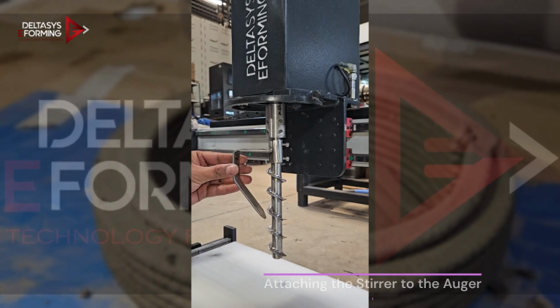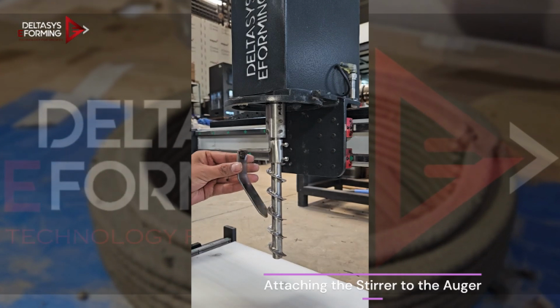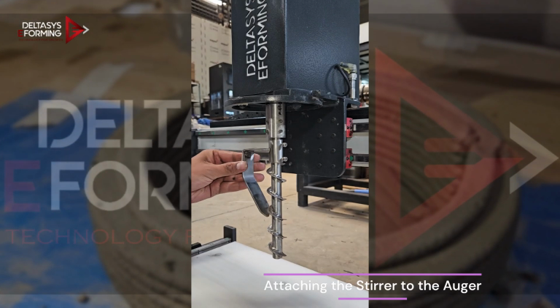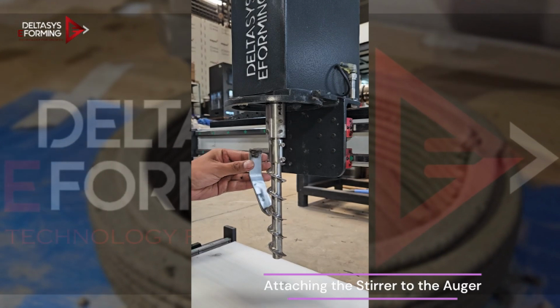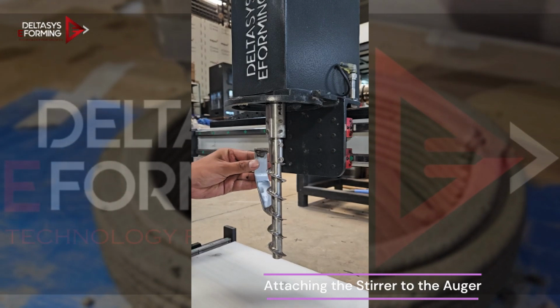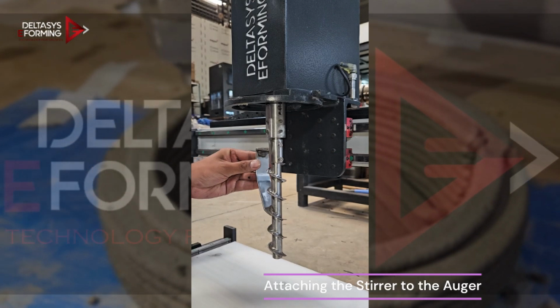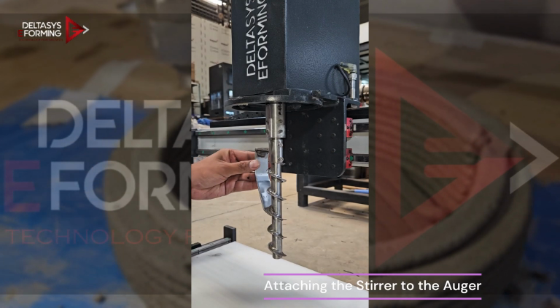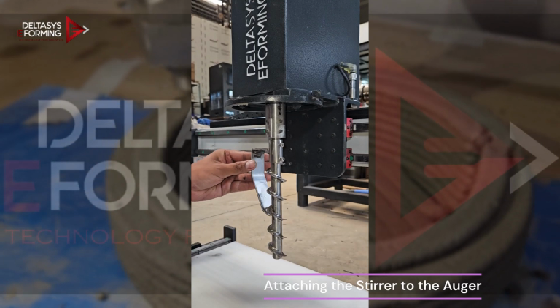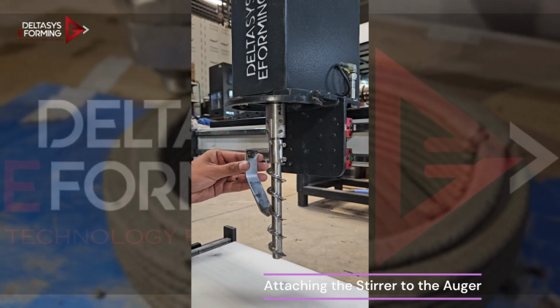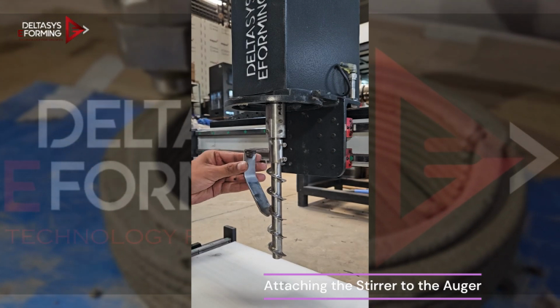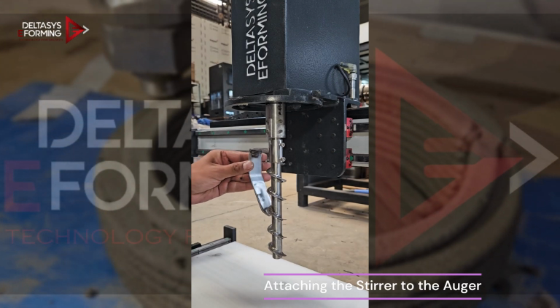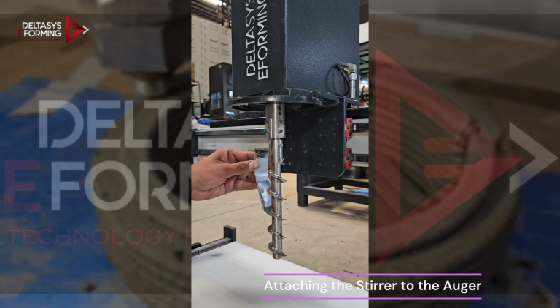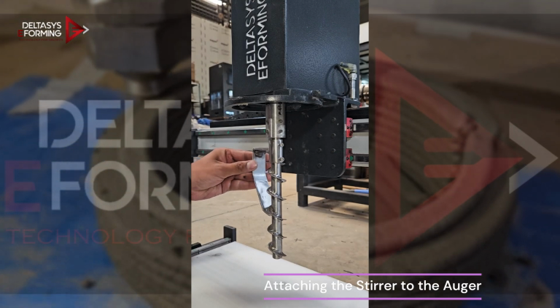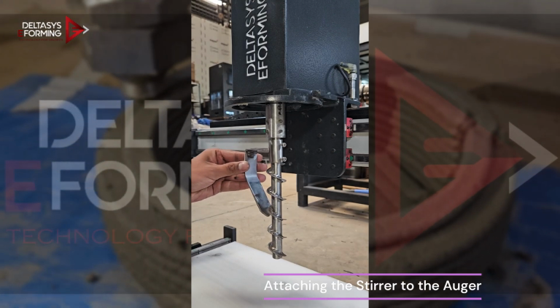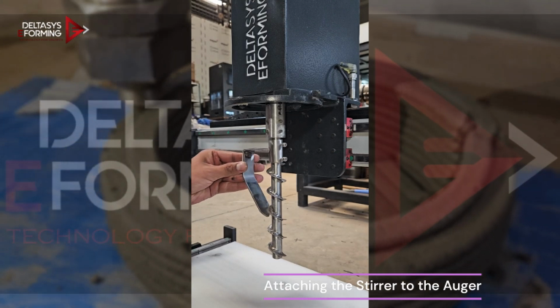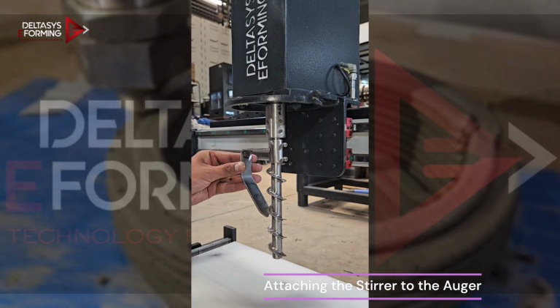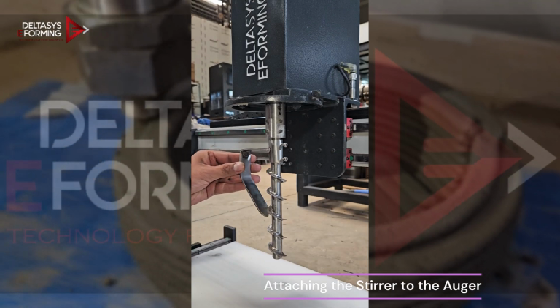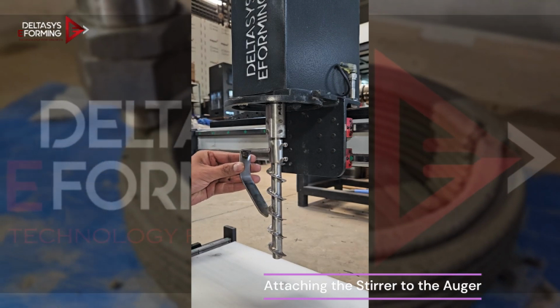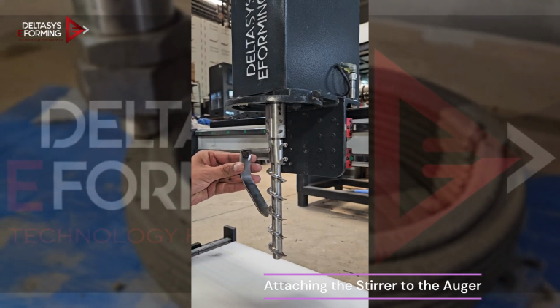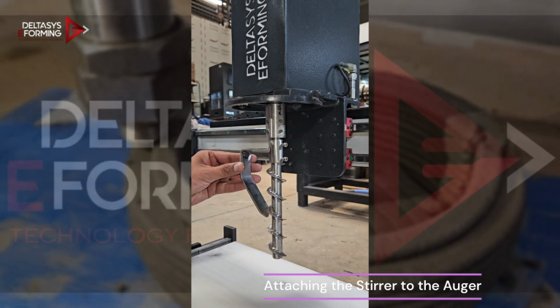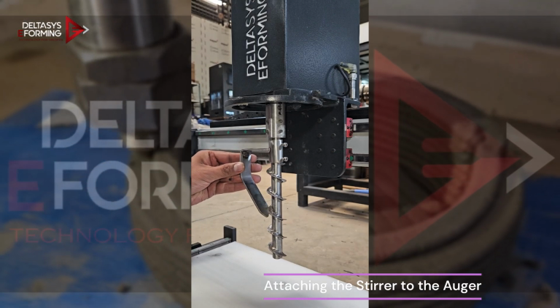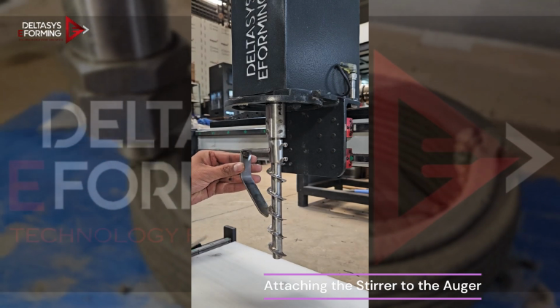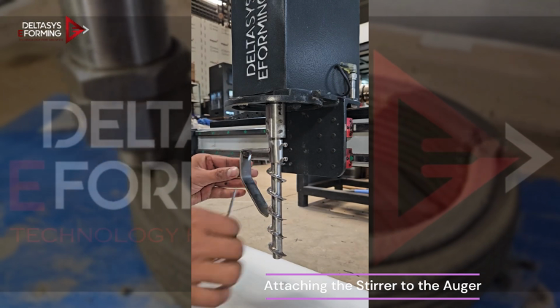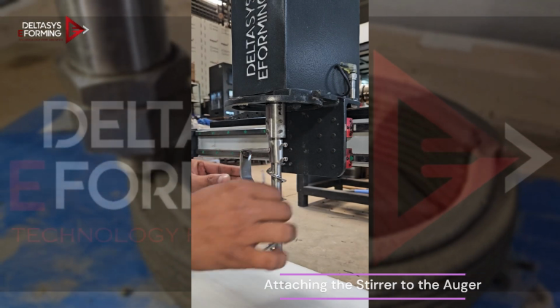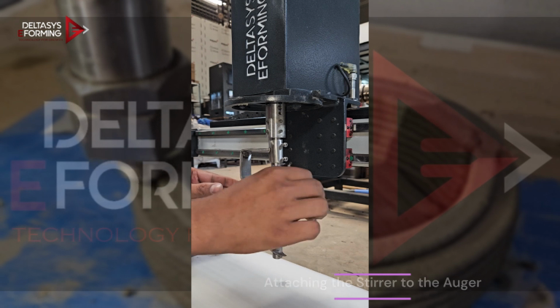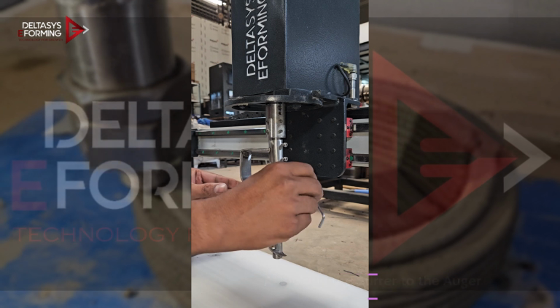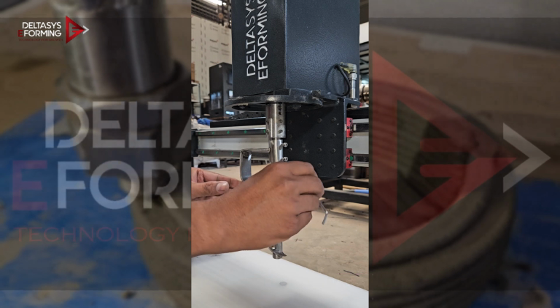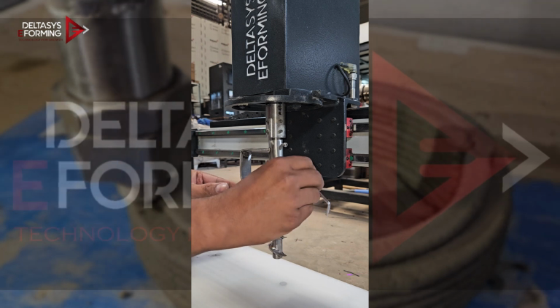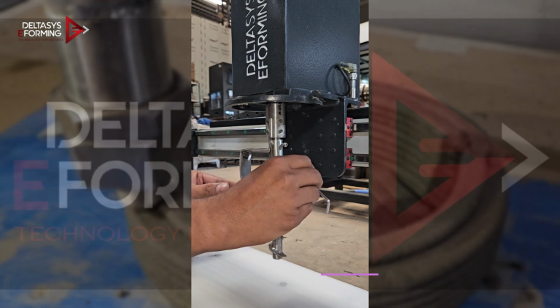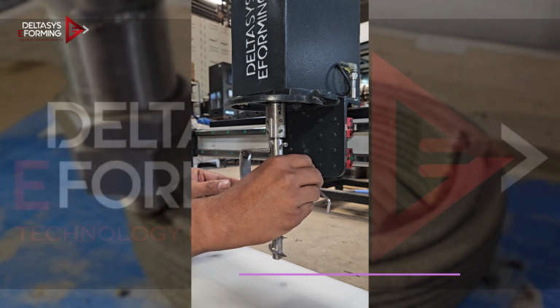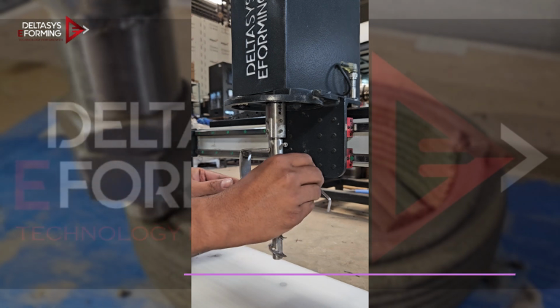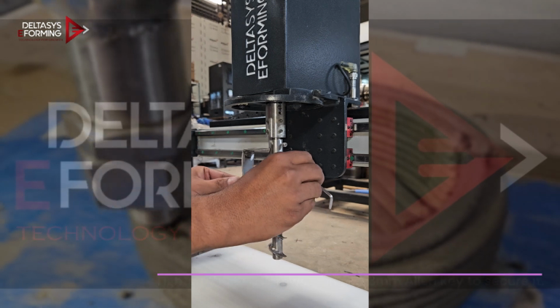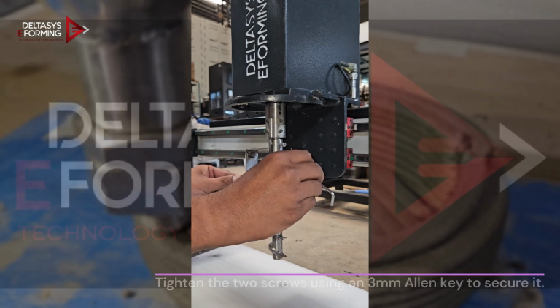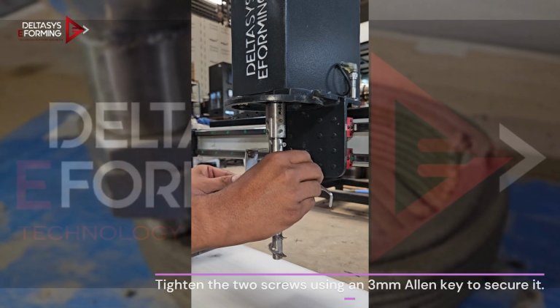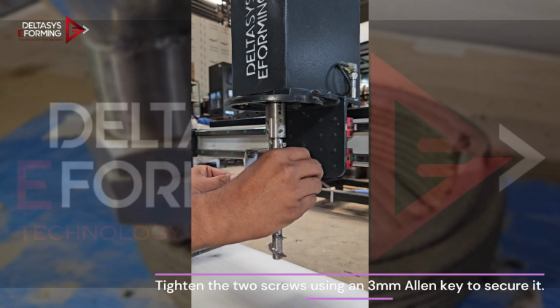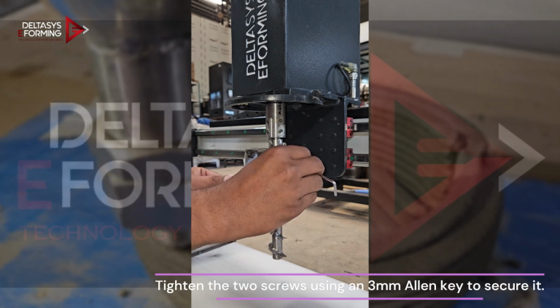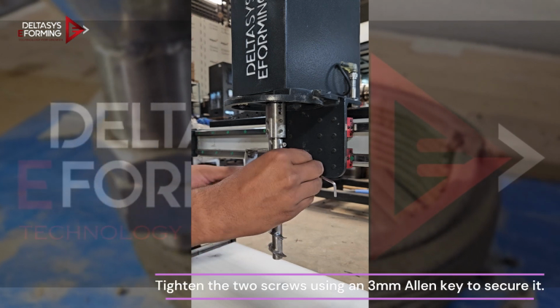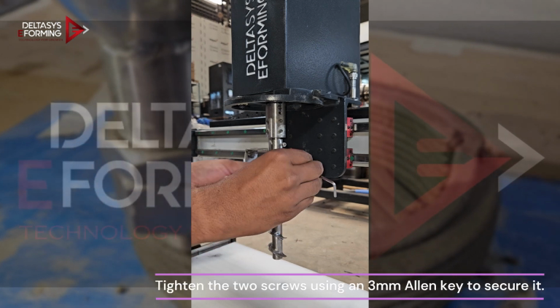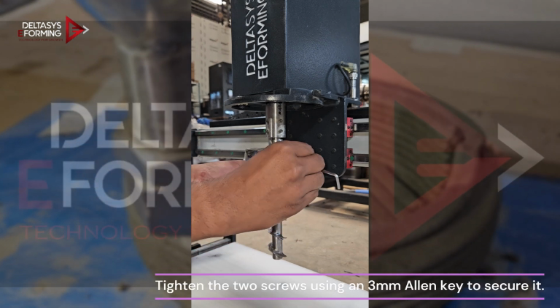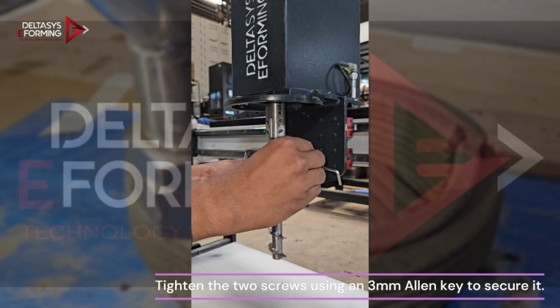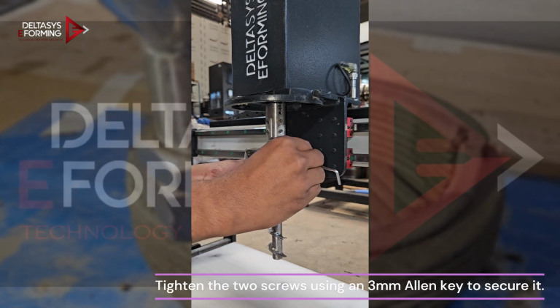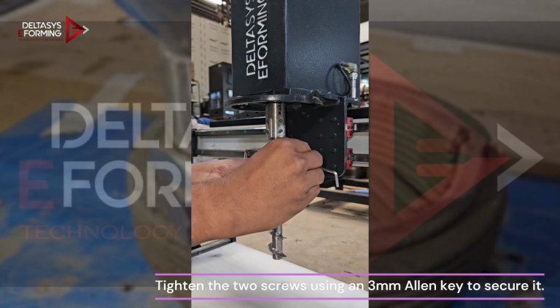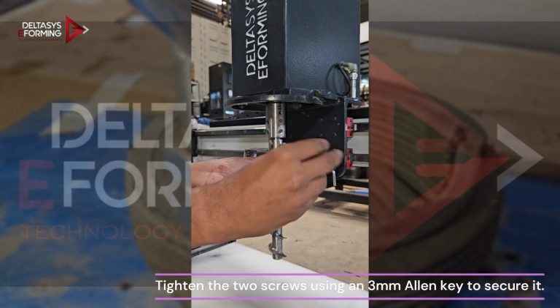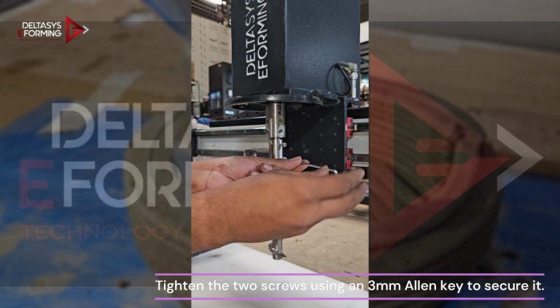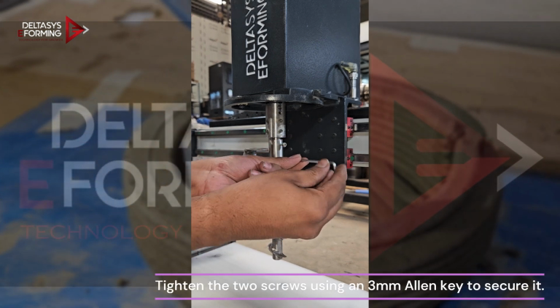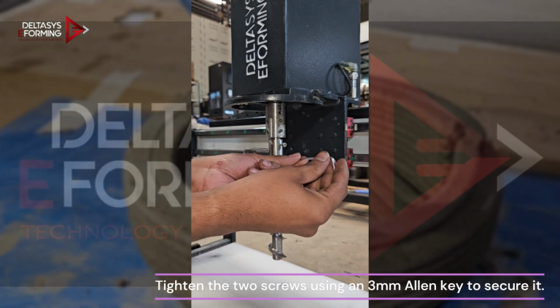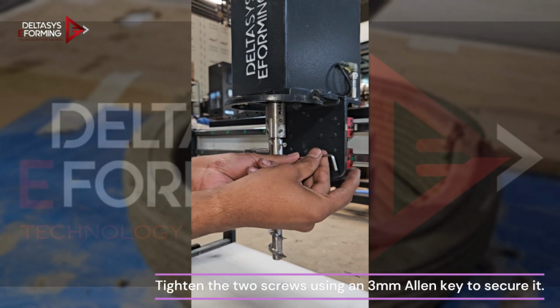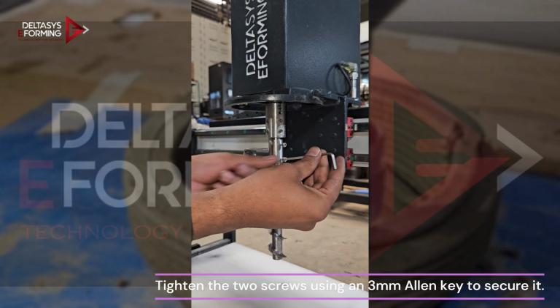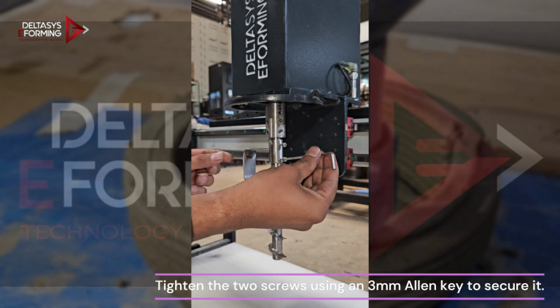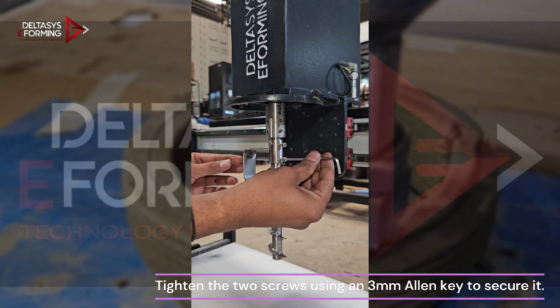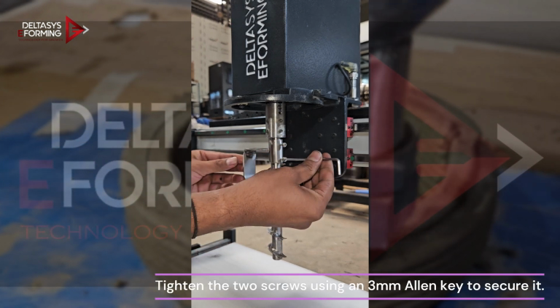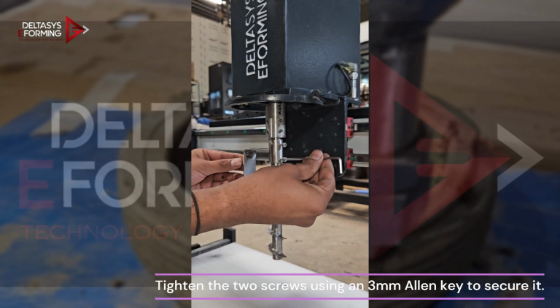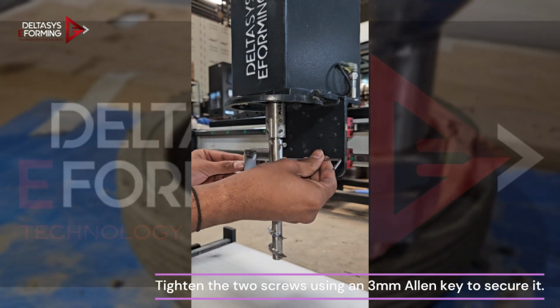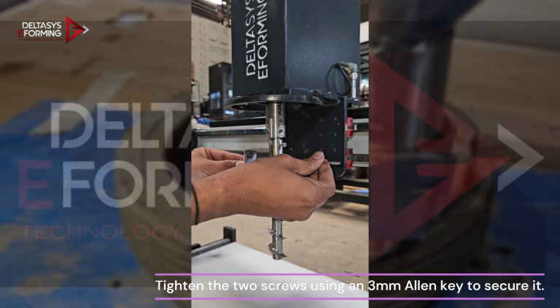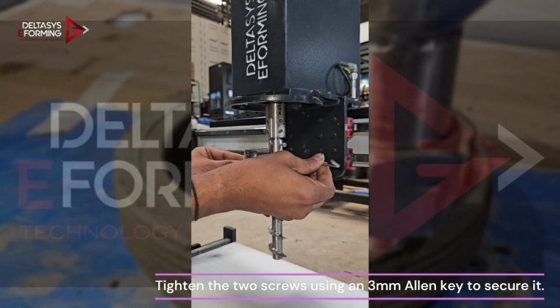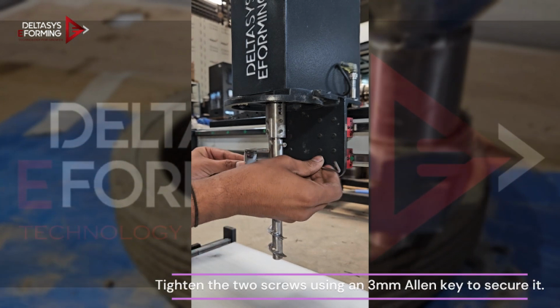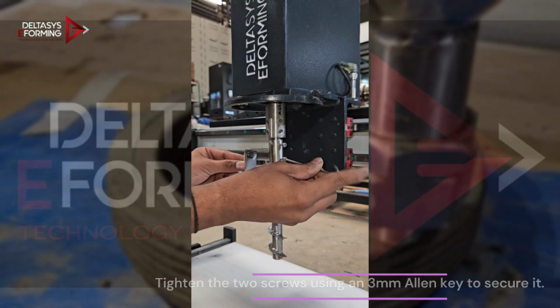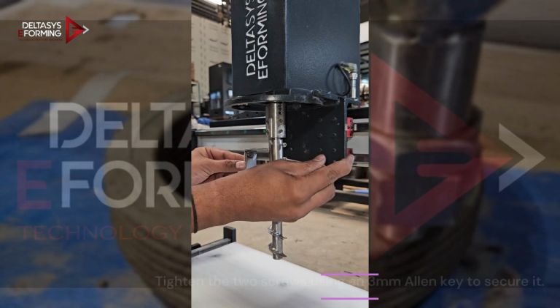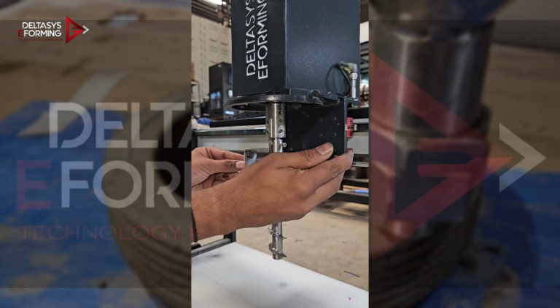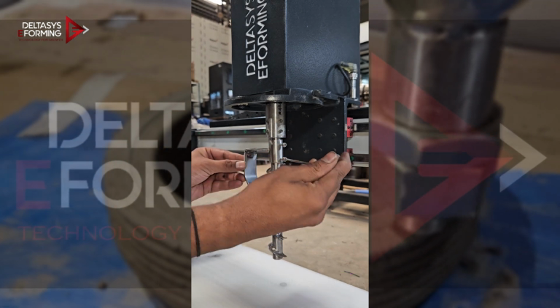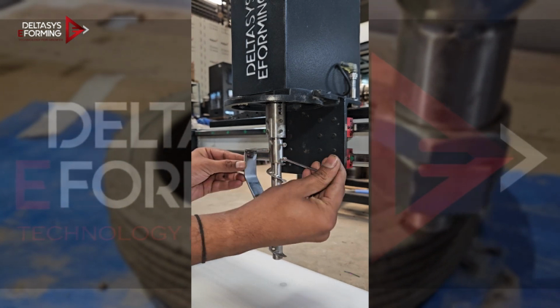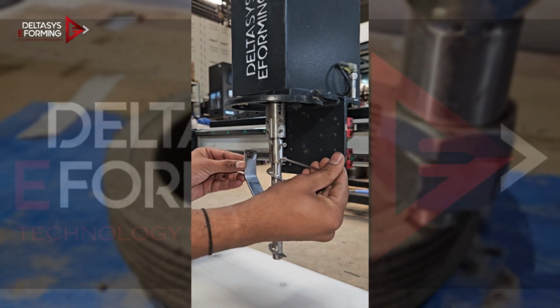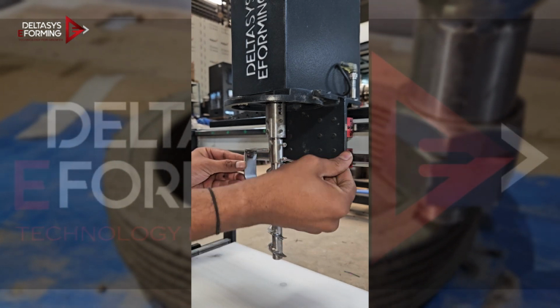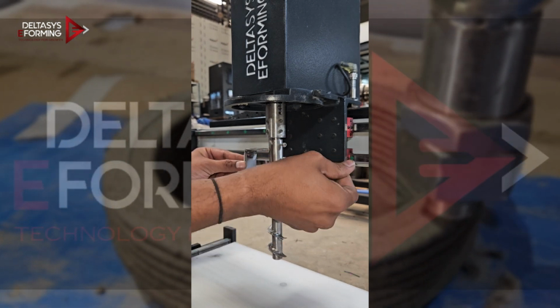Attaching the stirrer to the auger. Tighten the 2 screws using a 3mm Allen key to secure it.